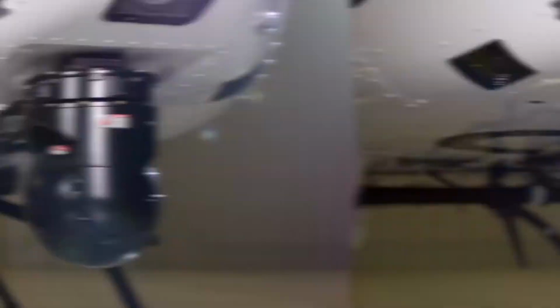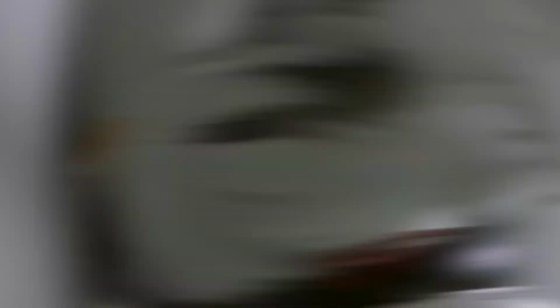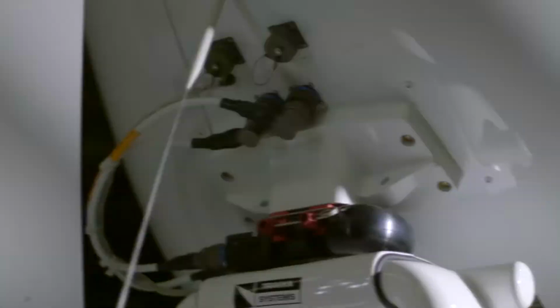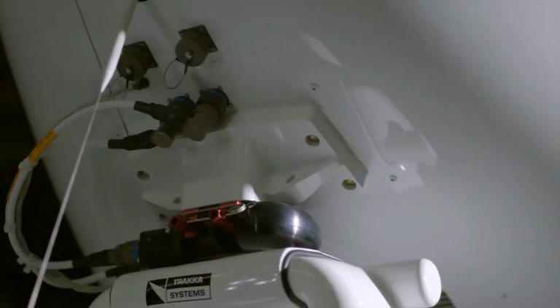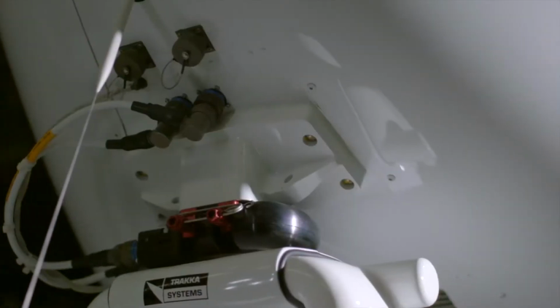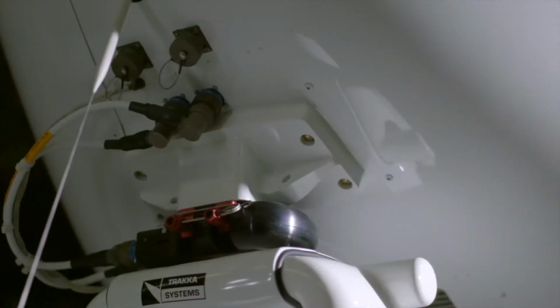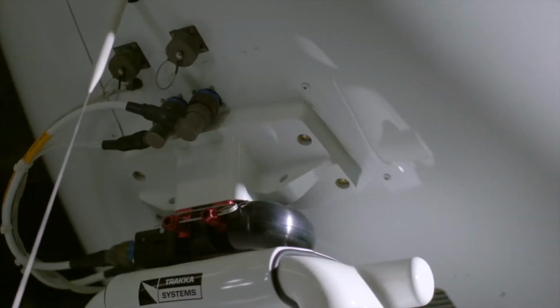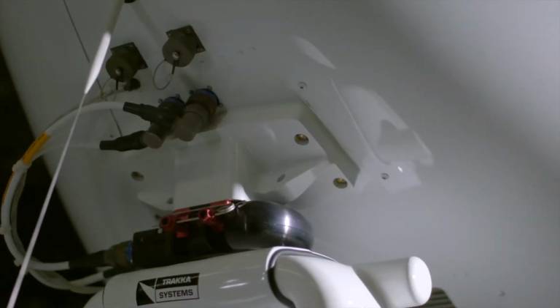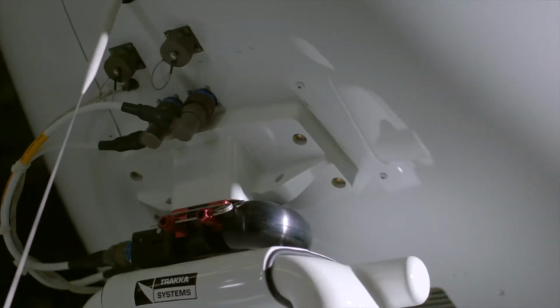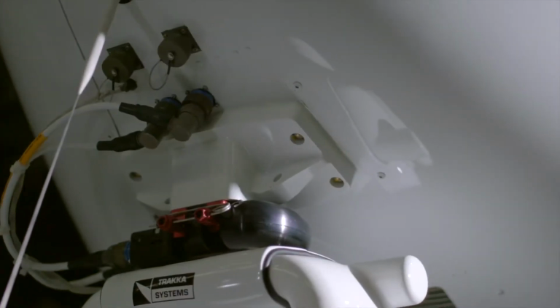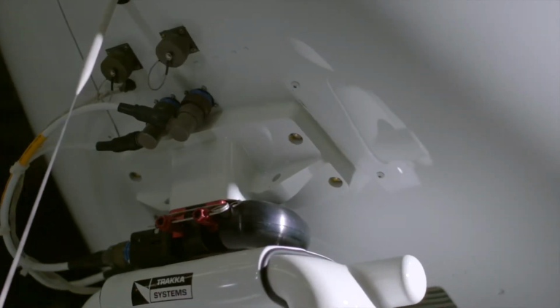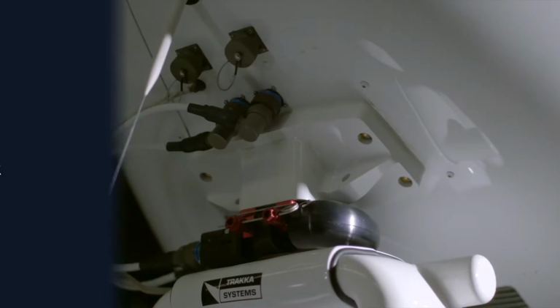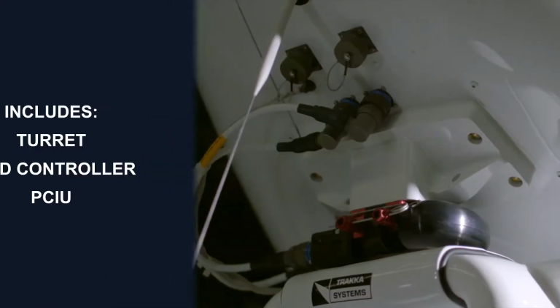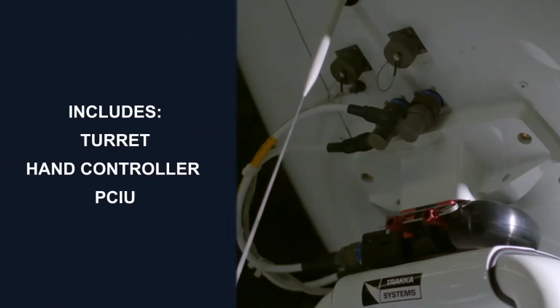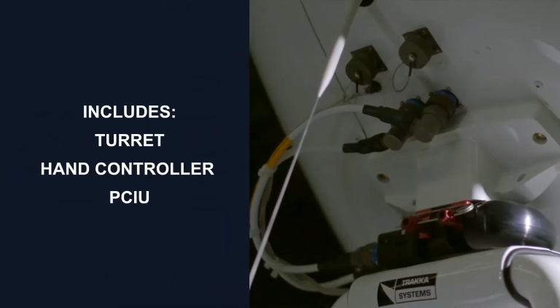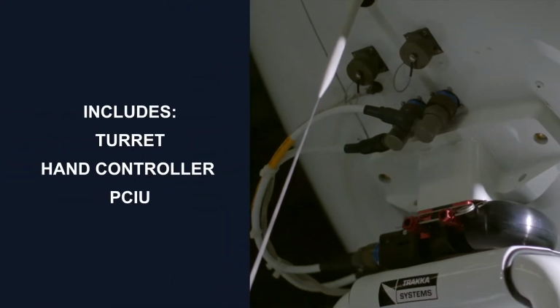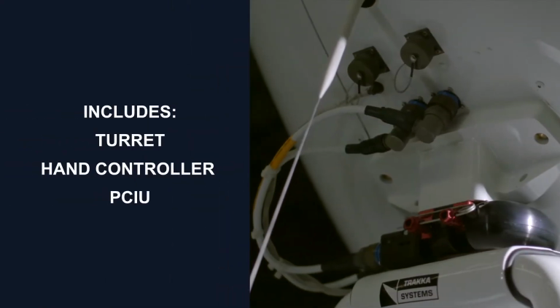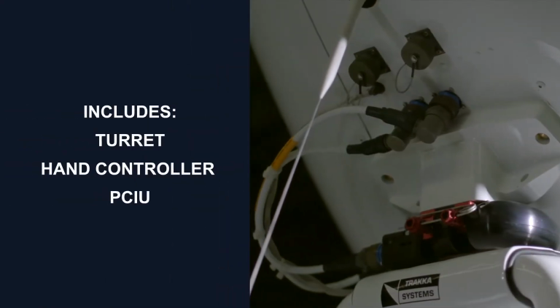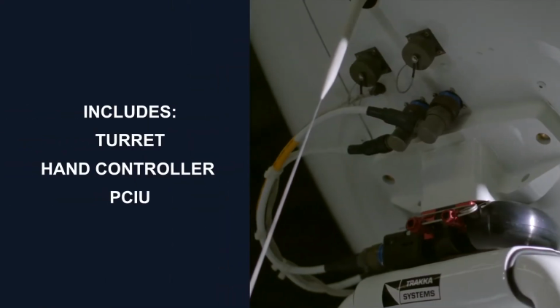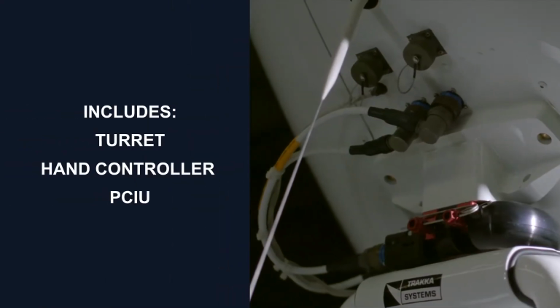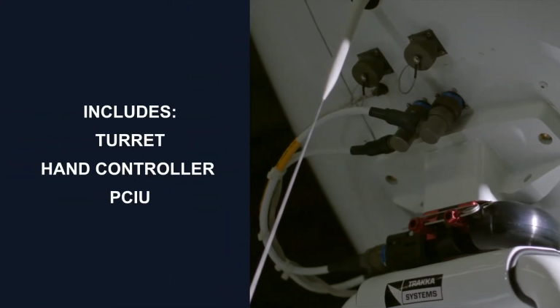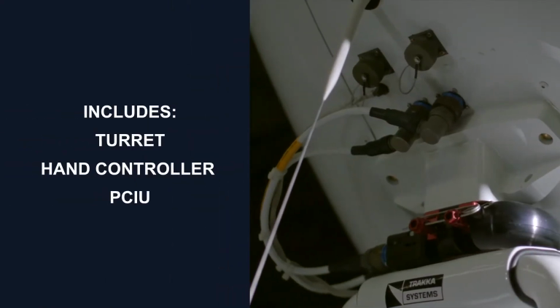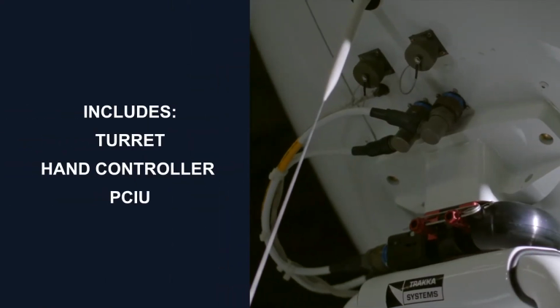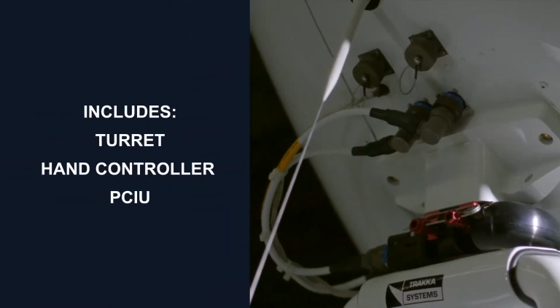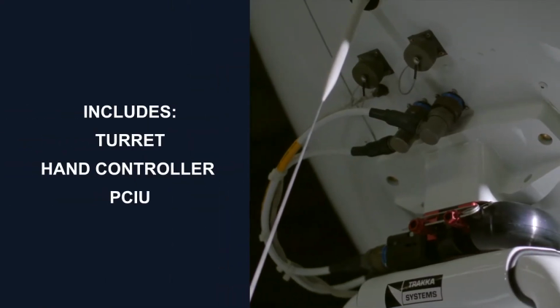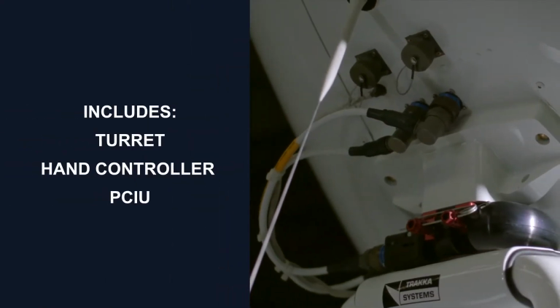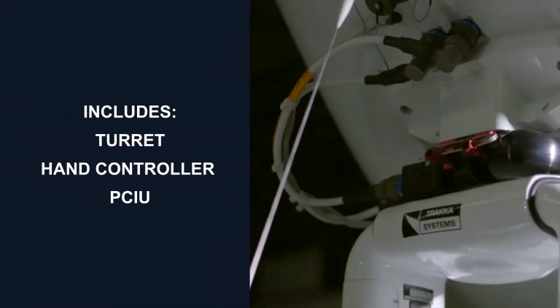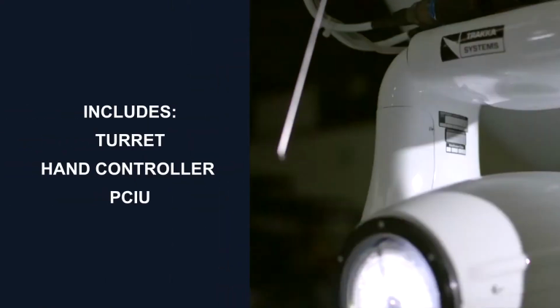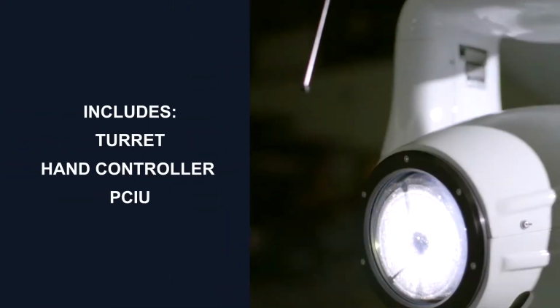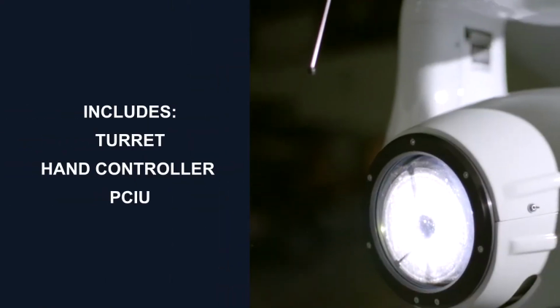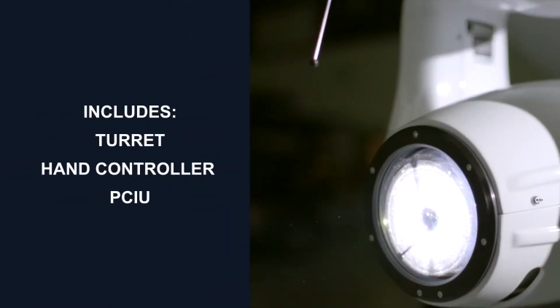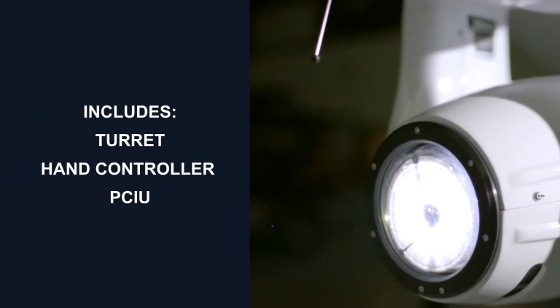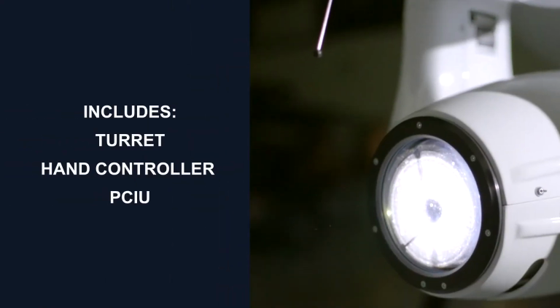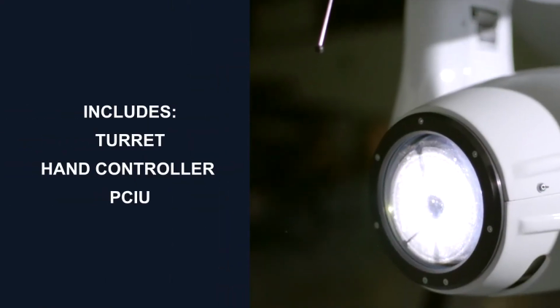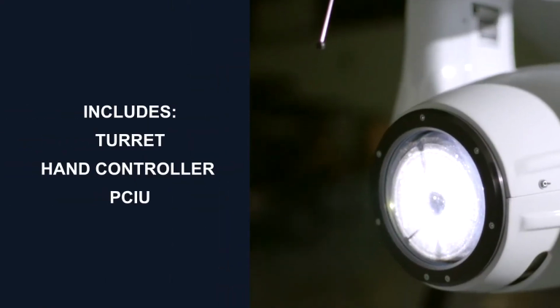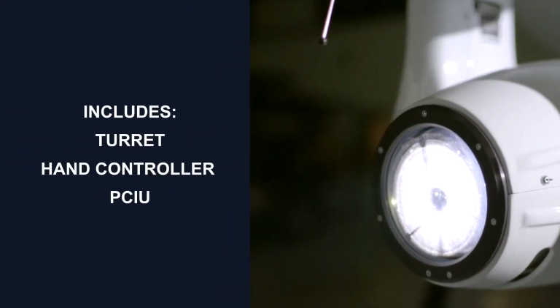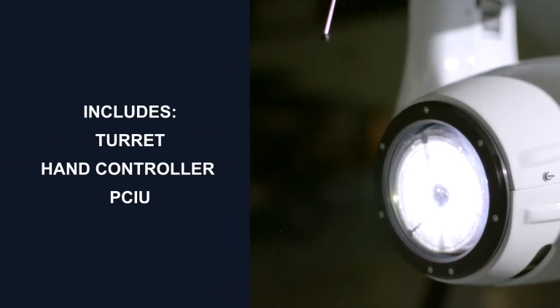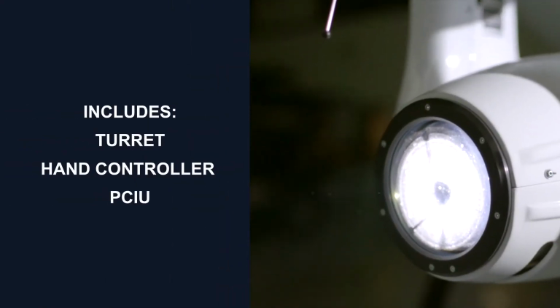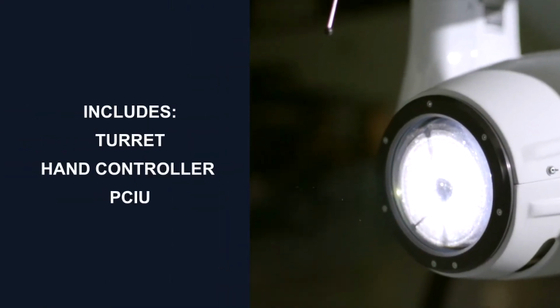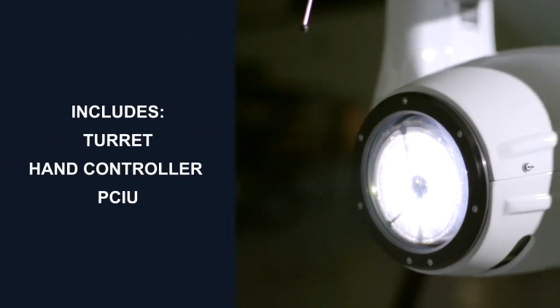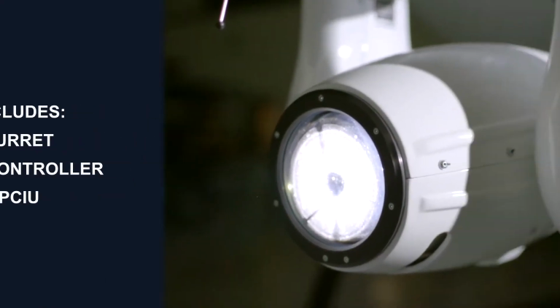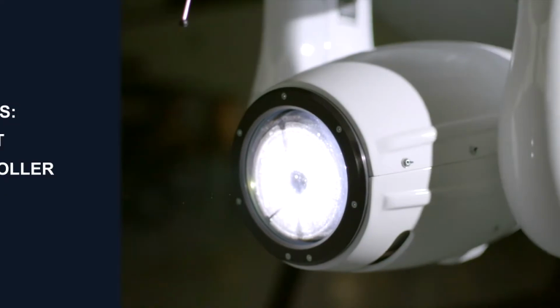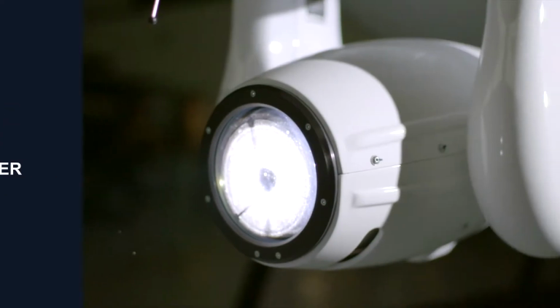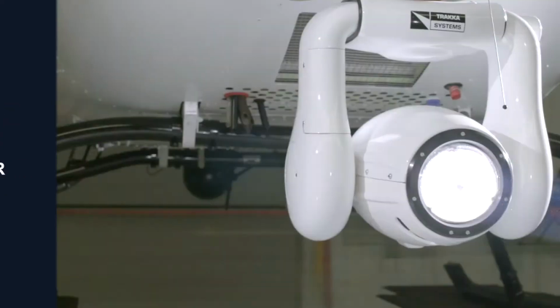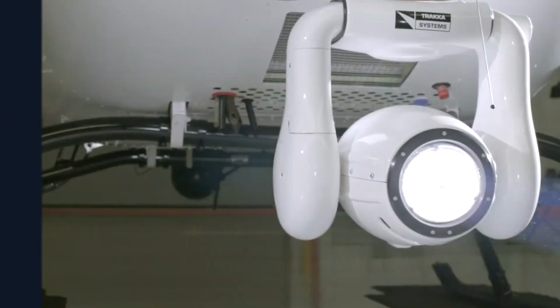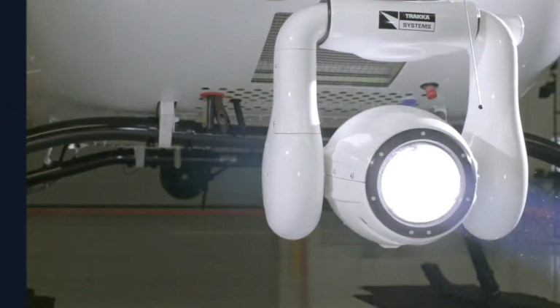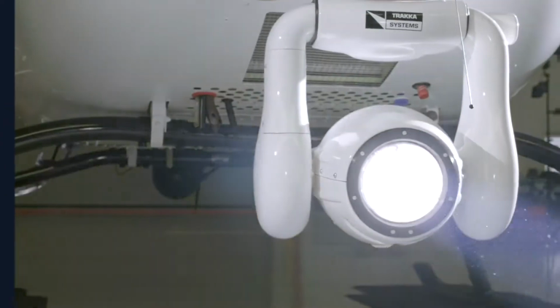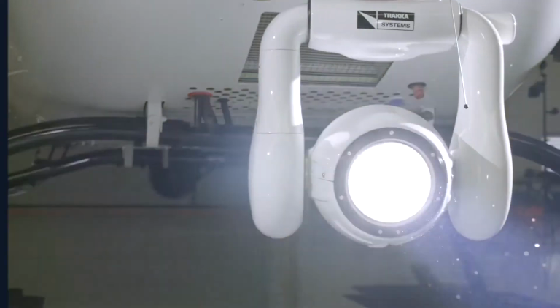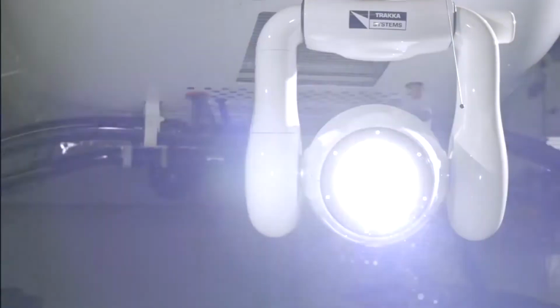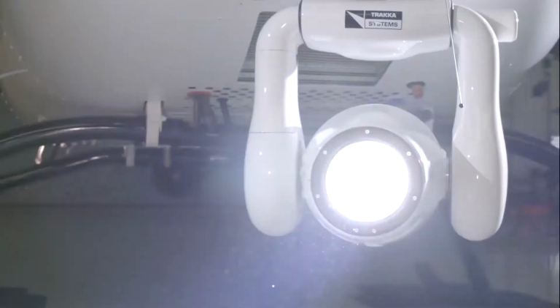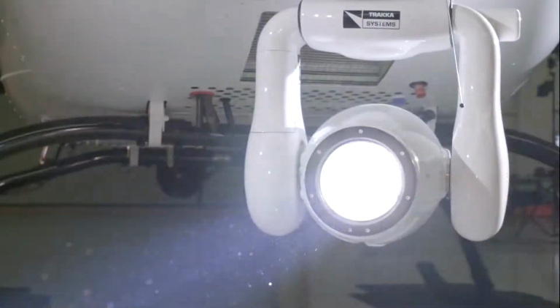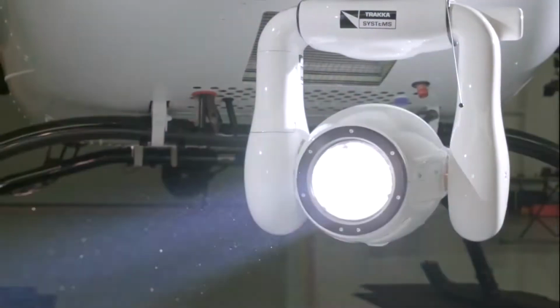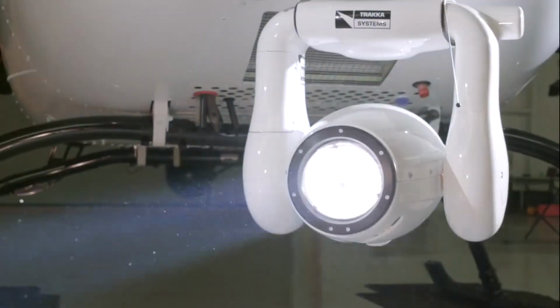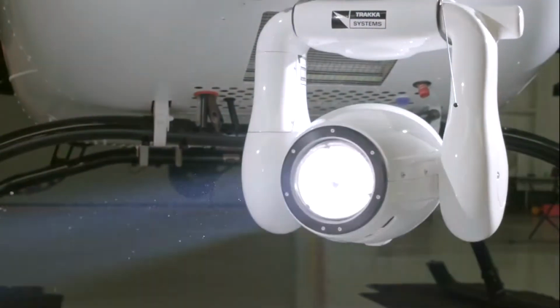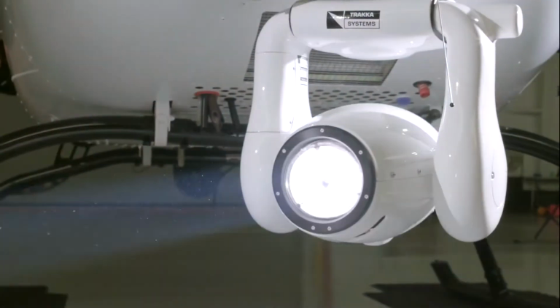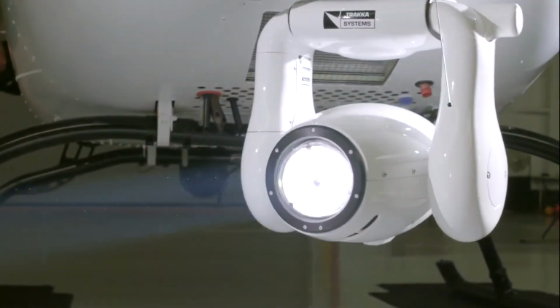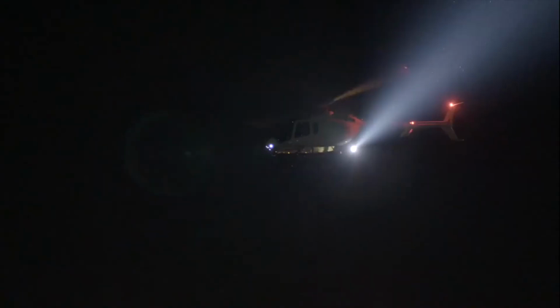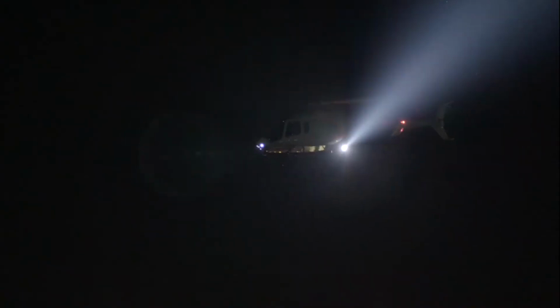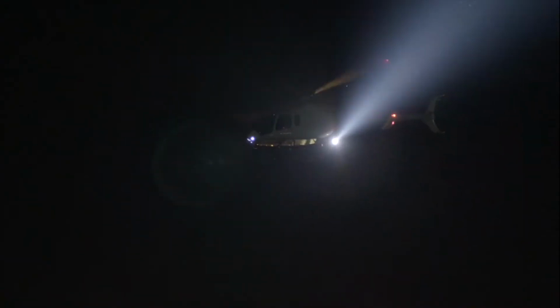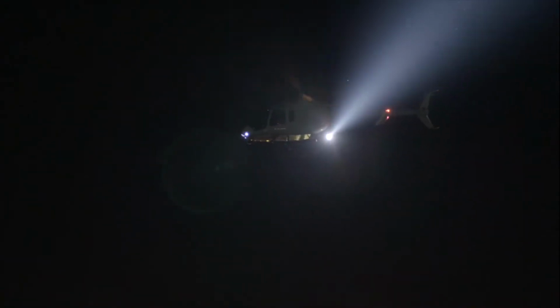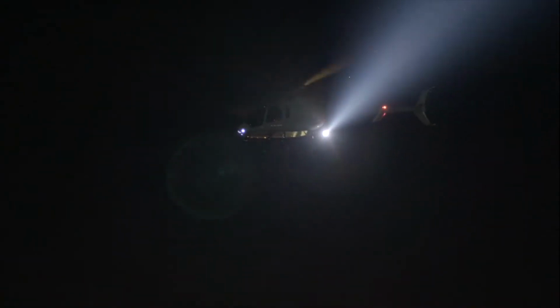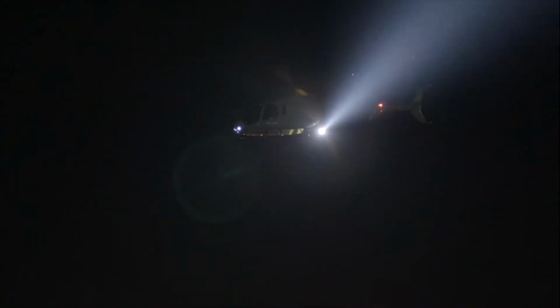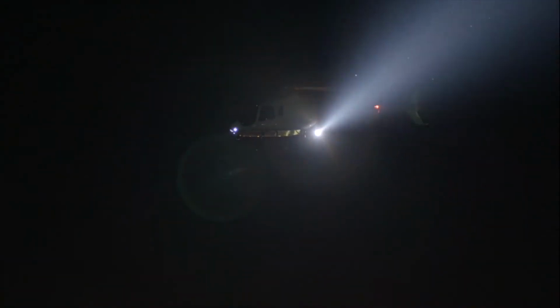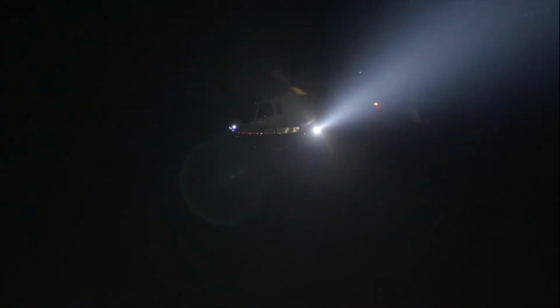The Searchlight Mounting Kit allows for the installation of the TRACA TLX Searchlight, which can operate independently to the camera system.